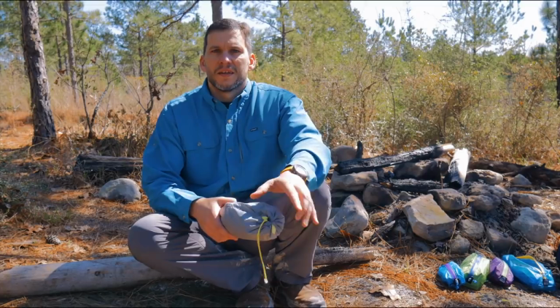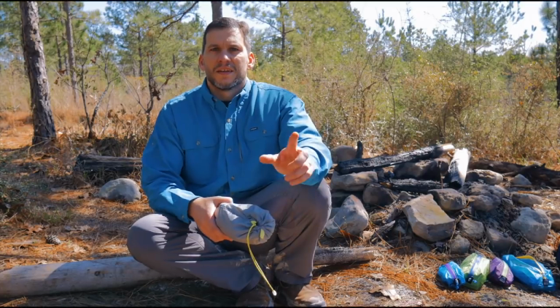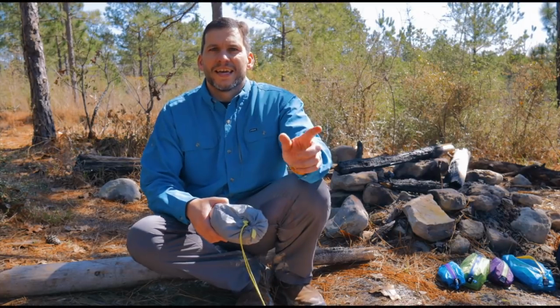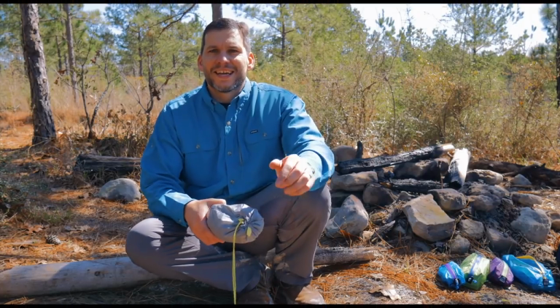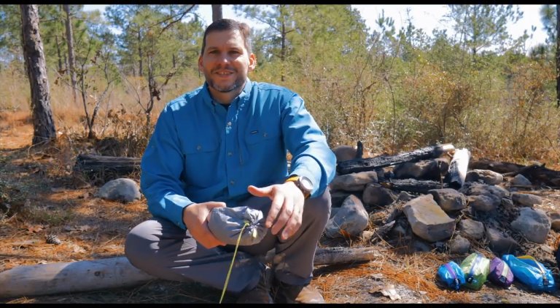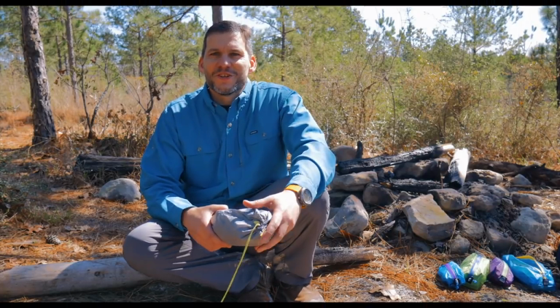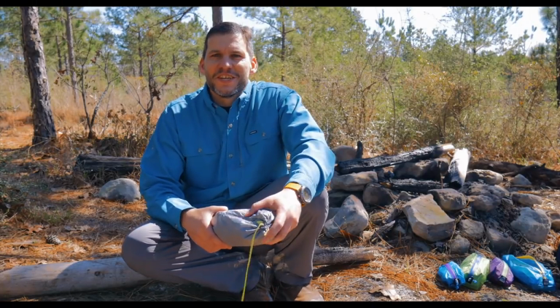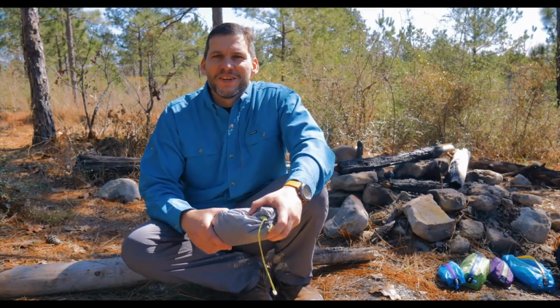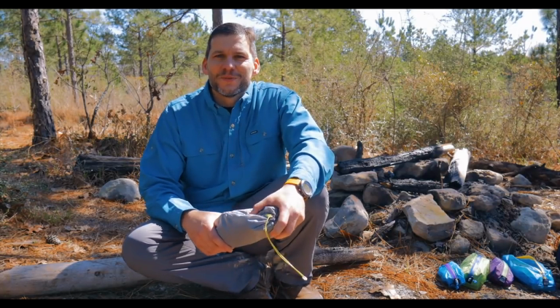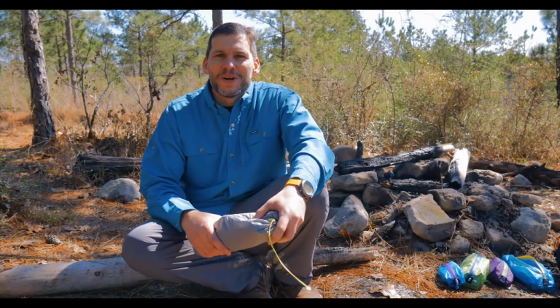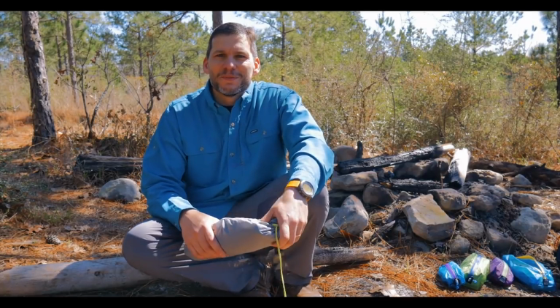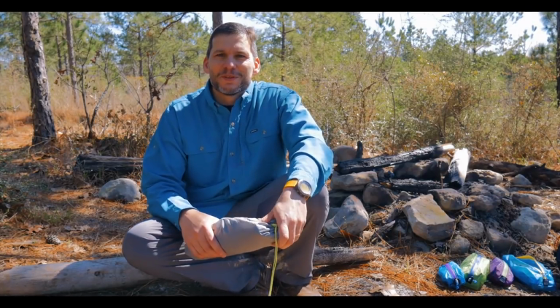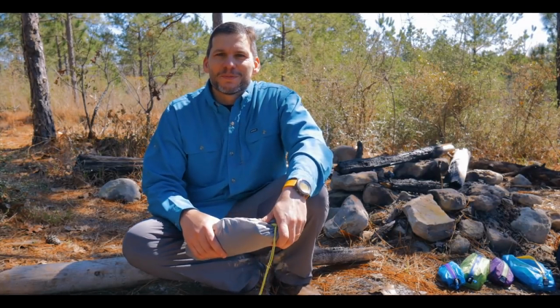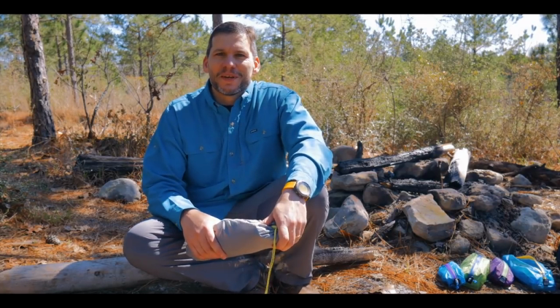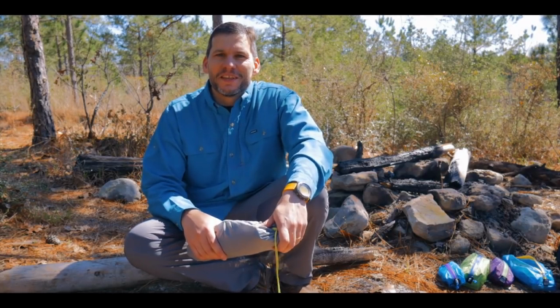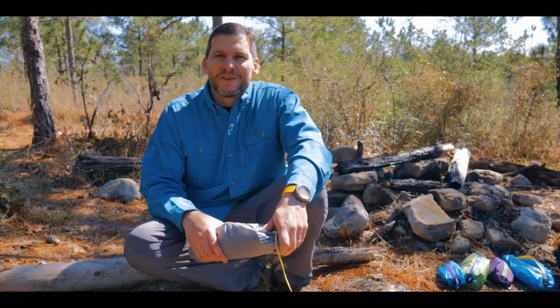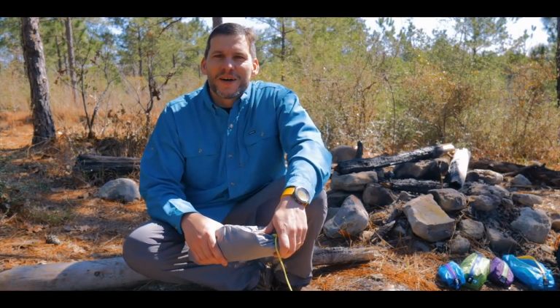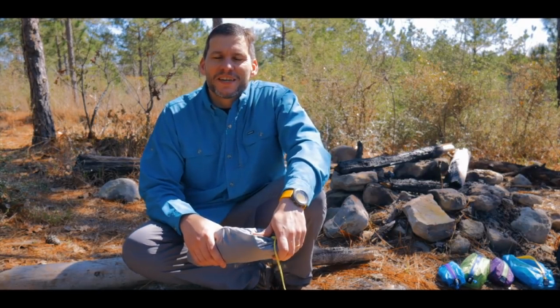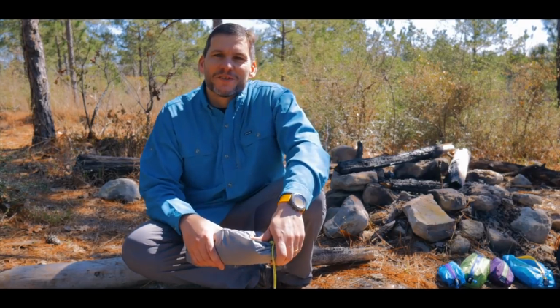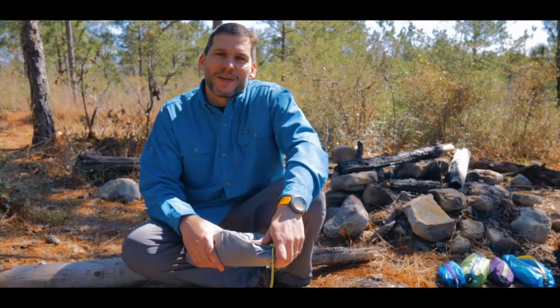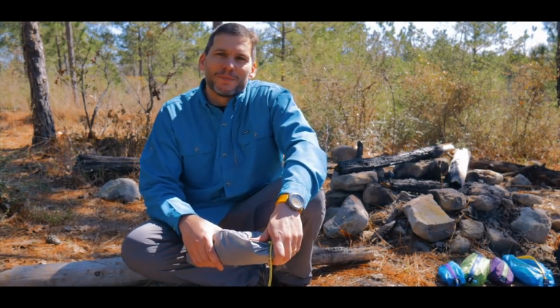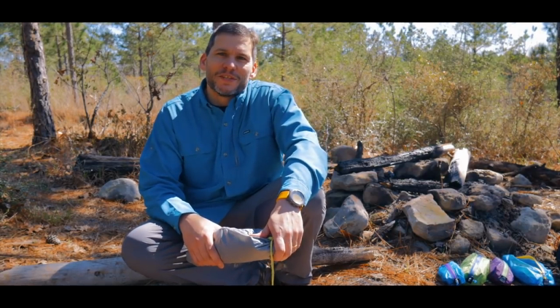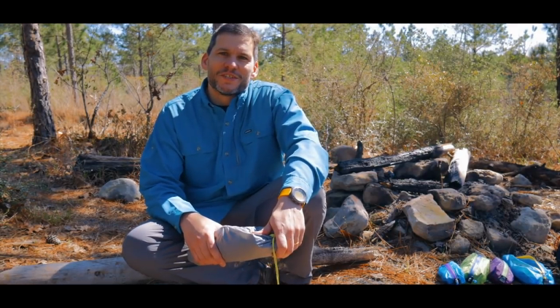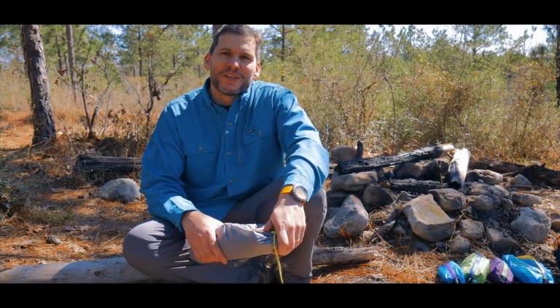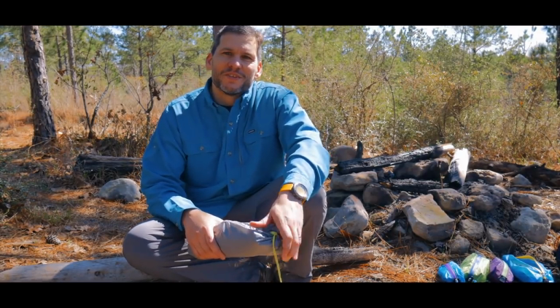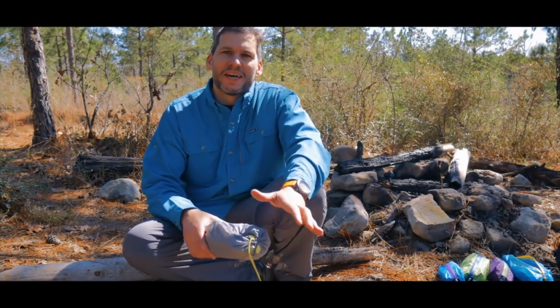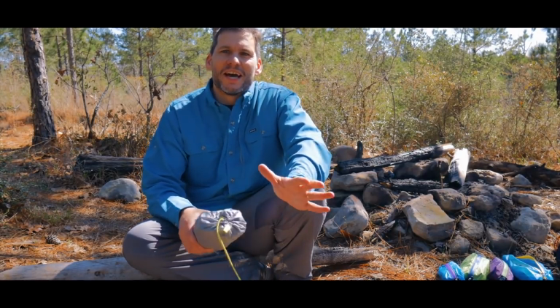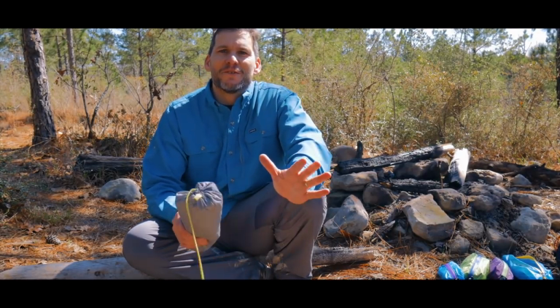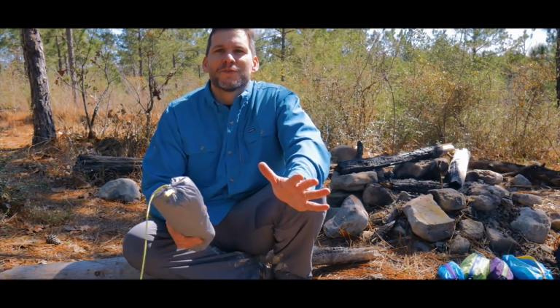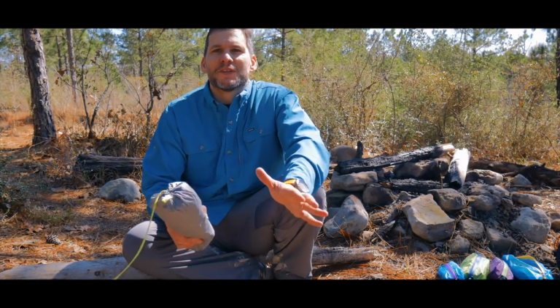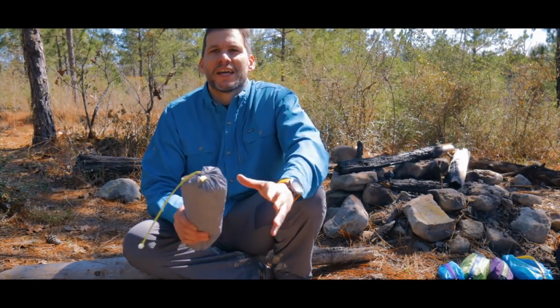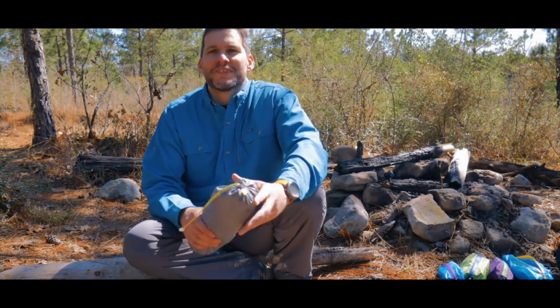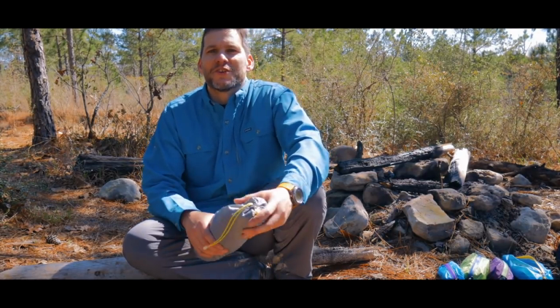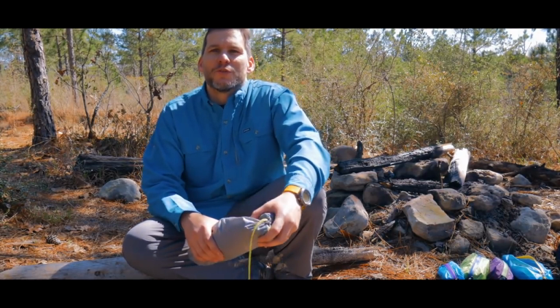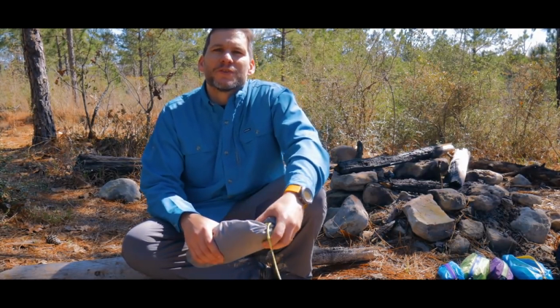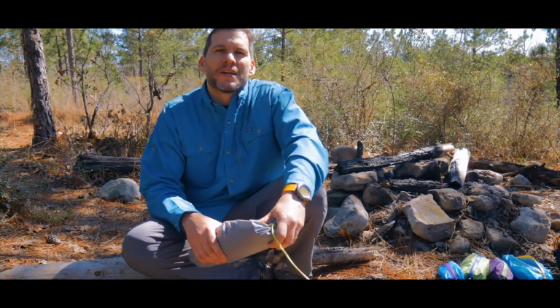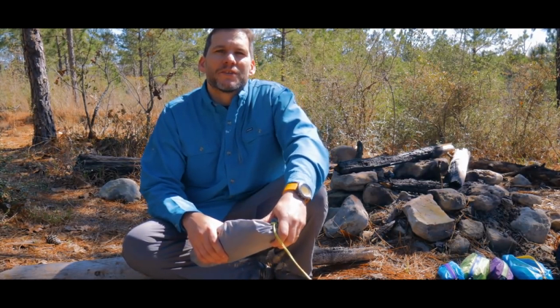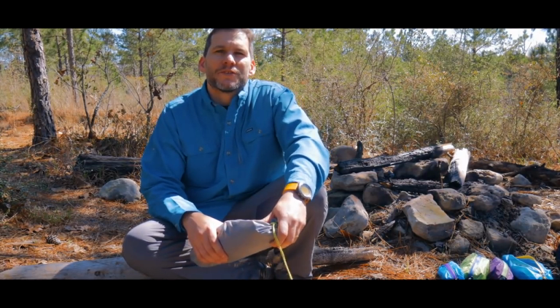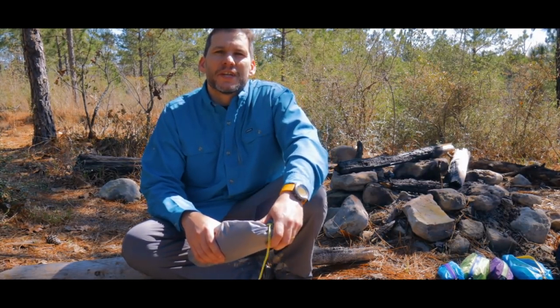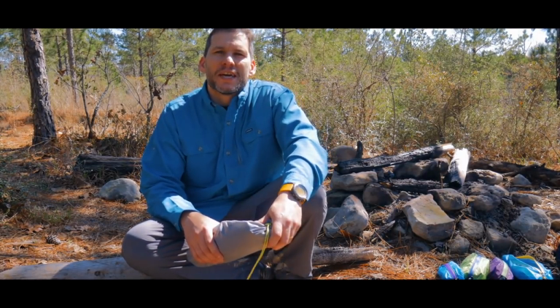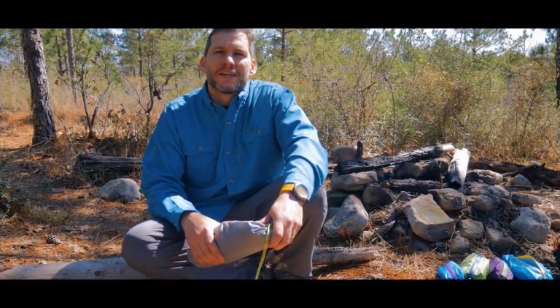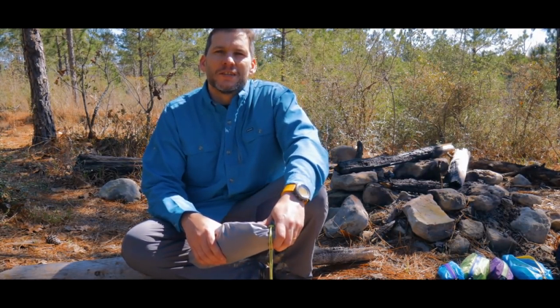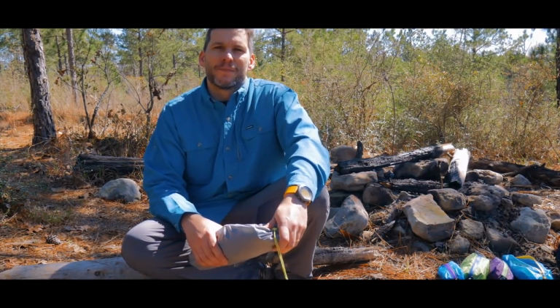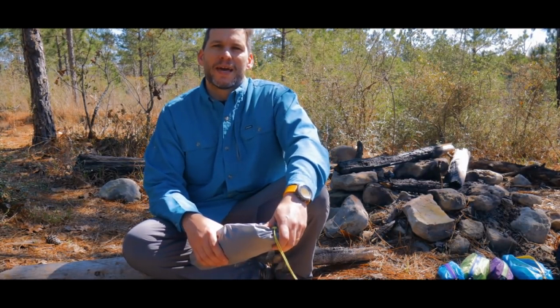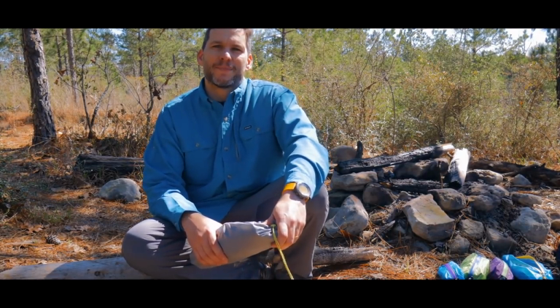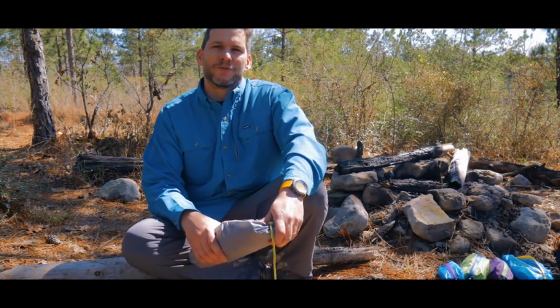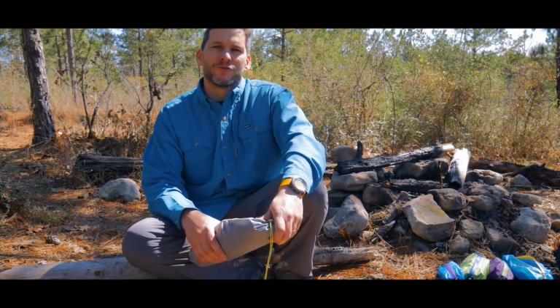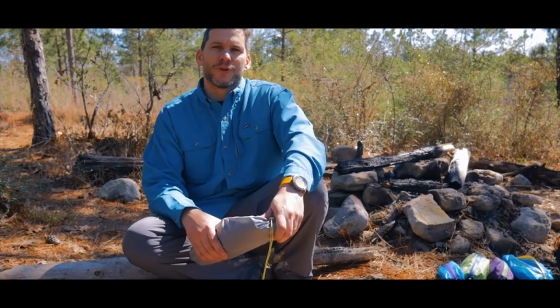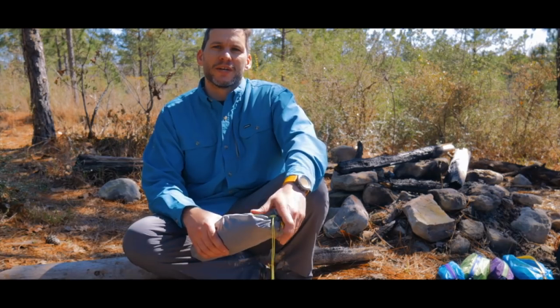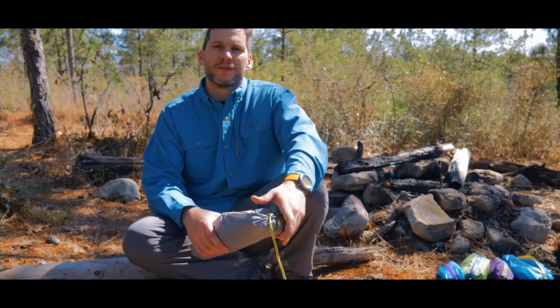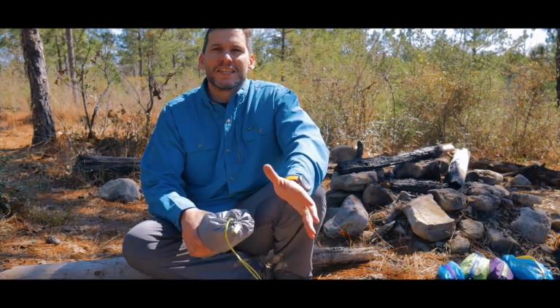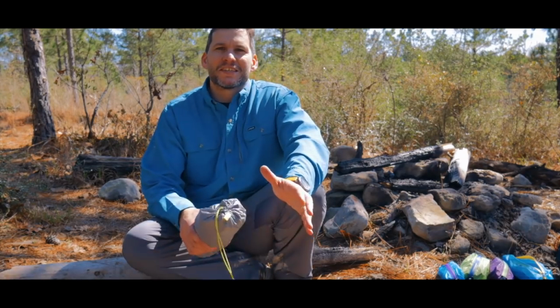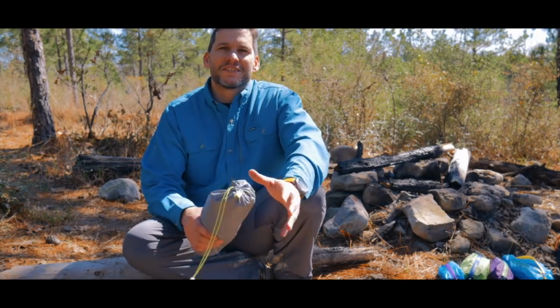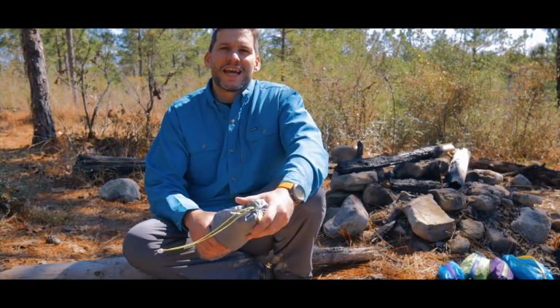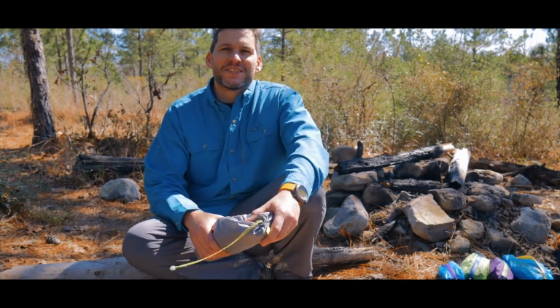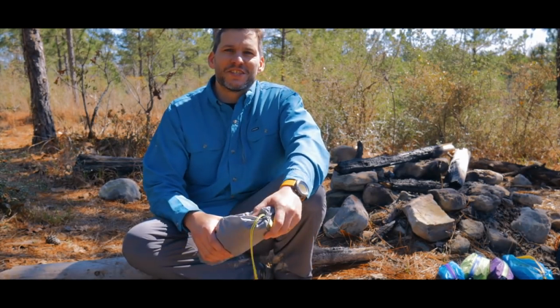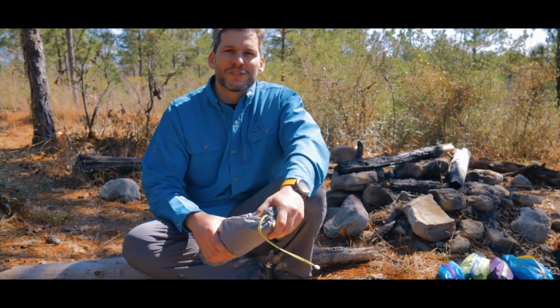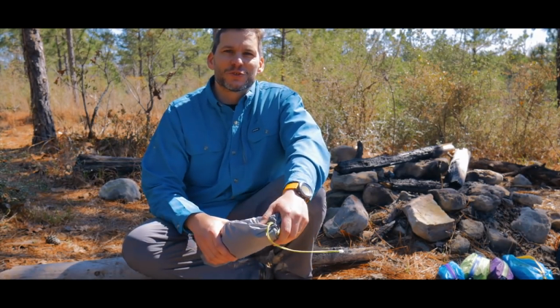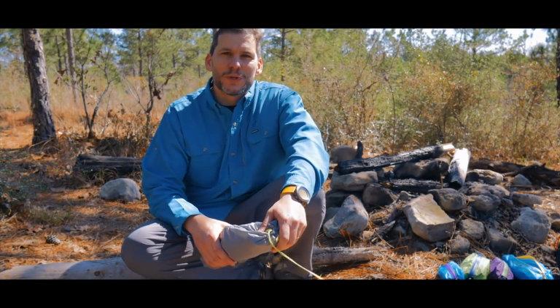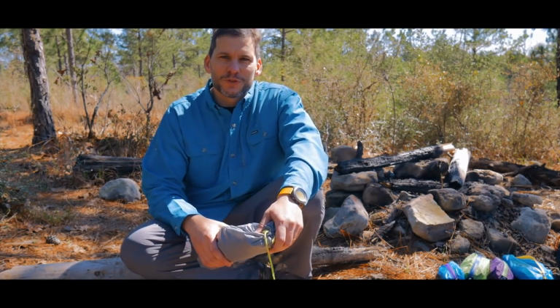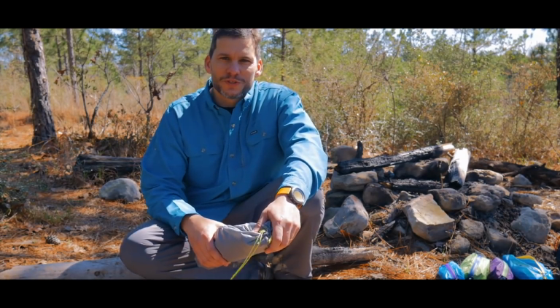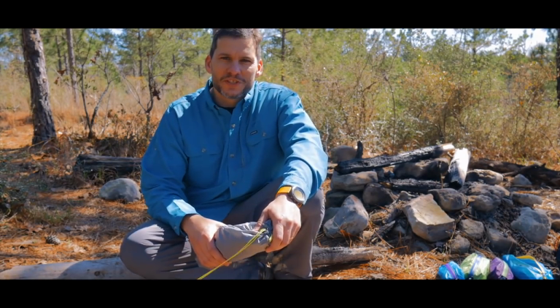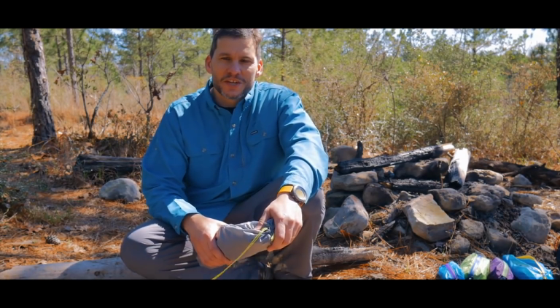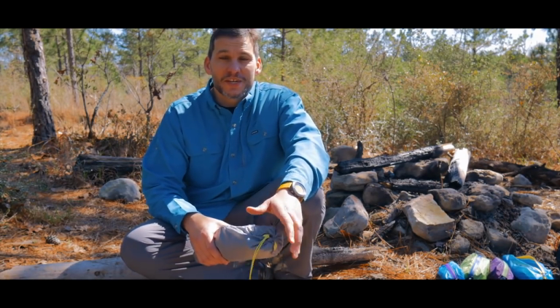Hey guys, Ernie here, and welcome to the Paleo Hiker MD channel. Out for a nice overnighter tonight on the Backbone Trail in the Gostashi Hills Wilderness Area.